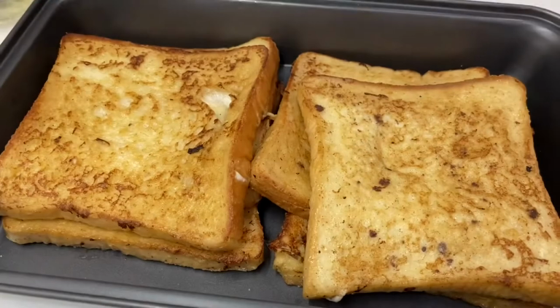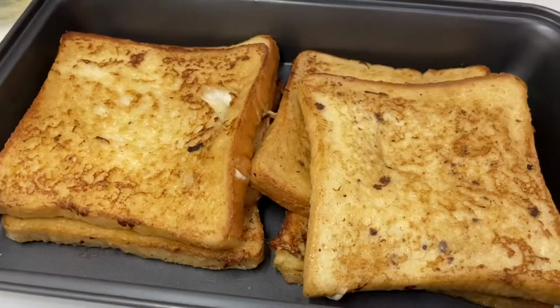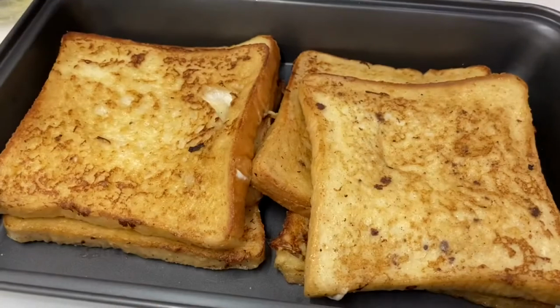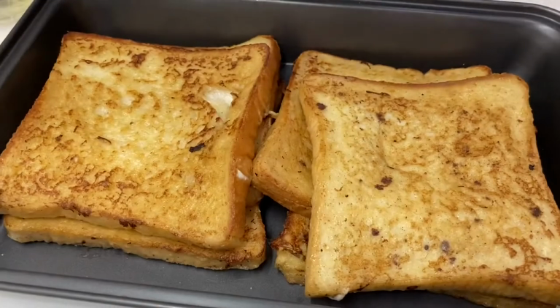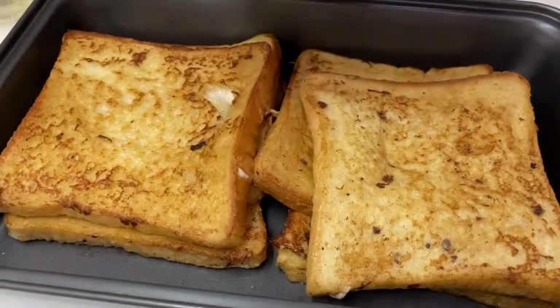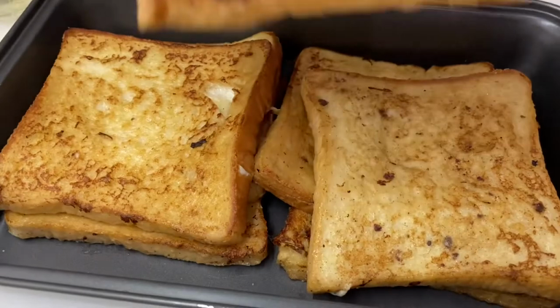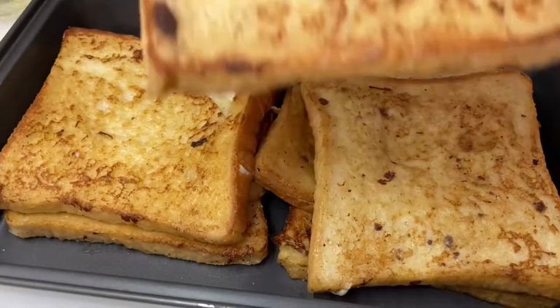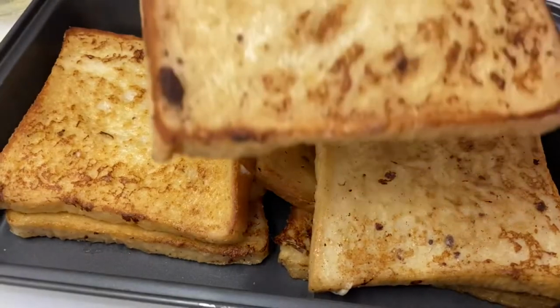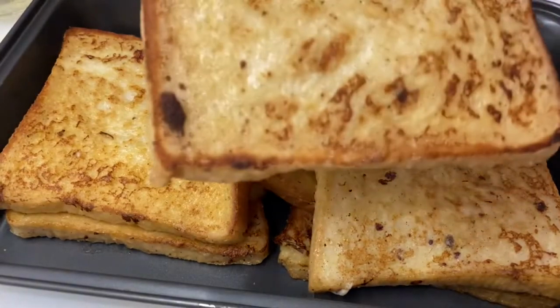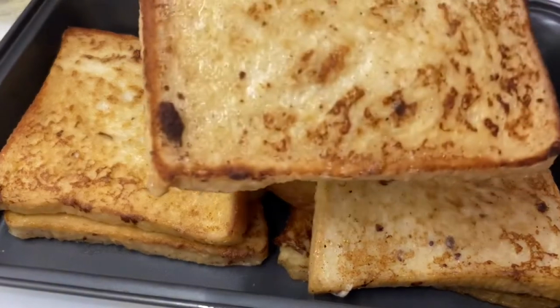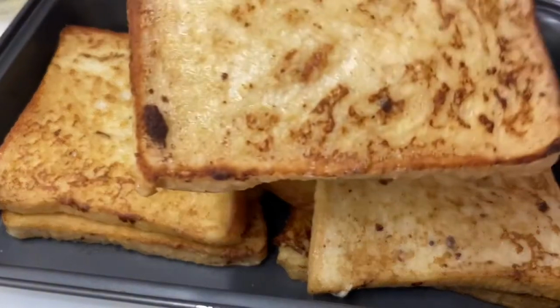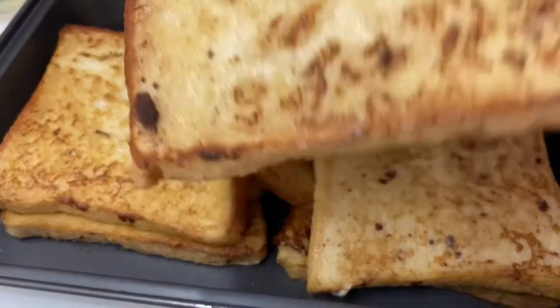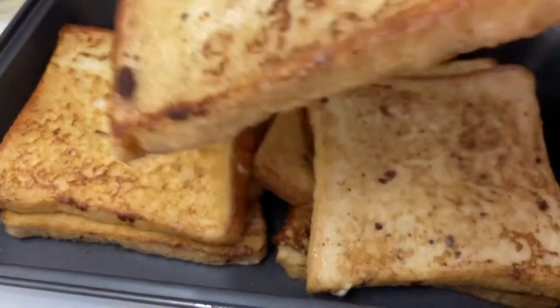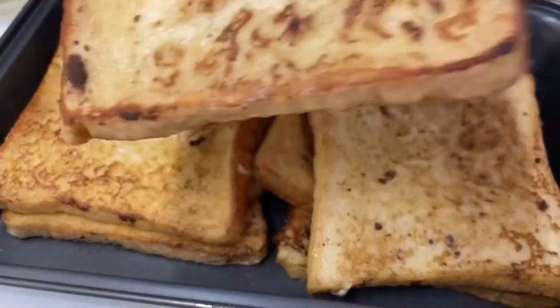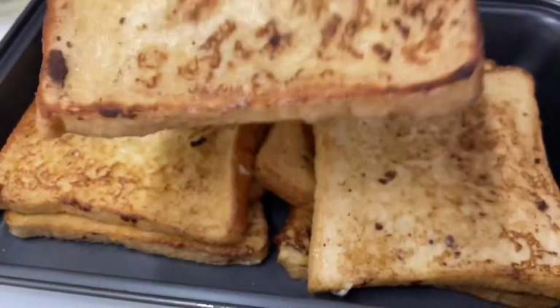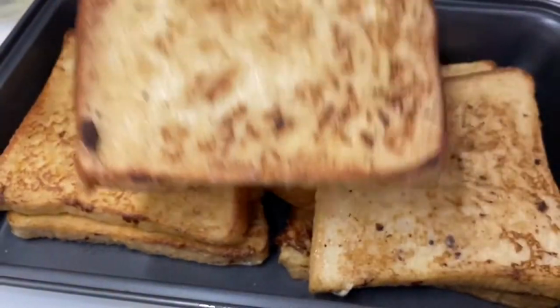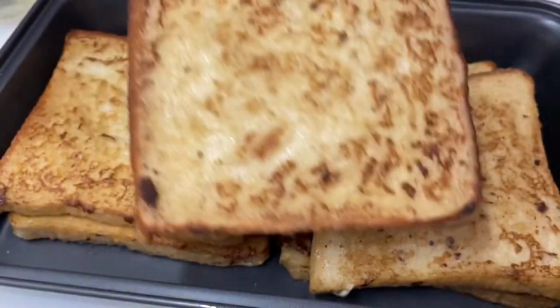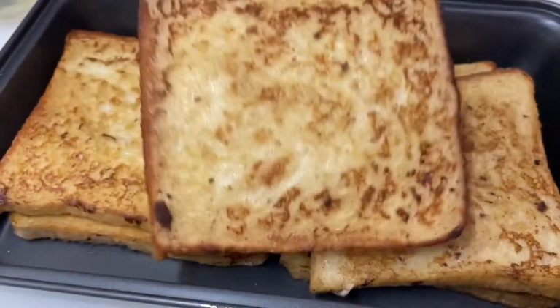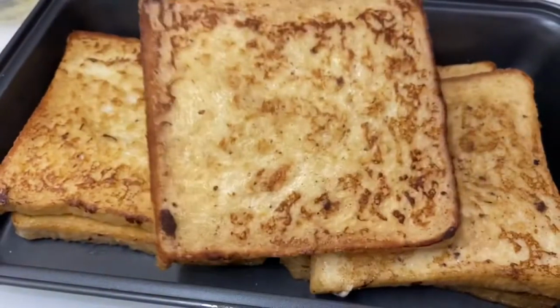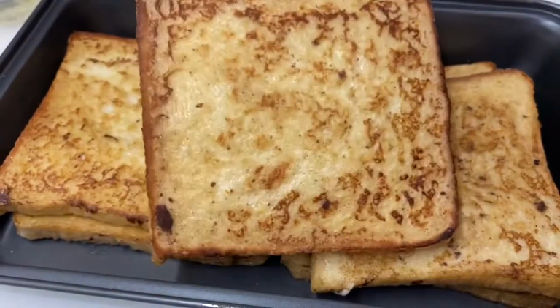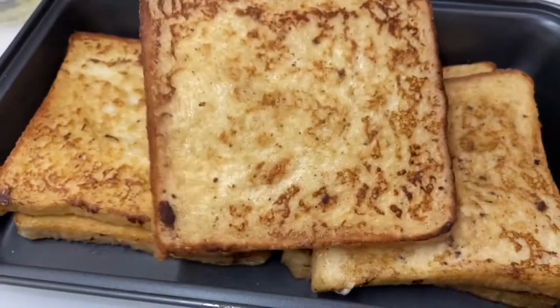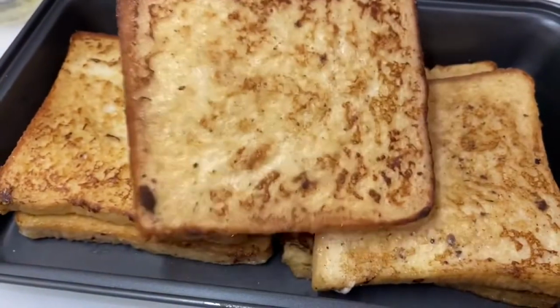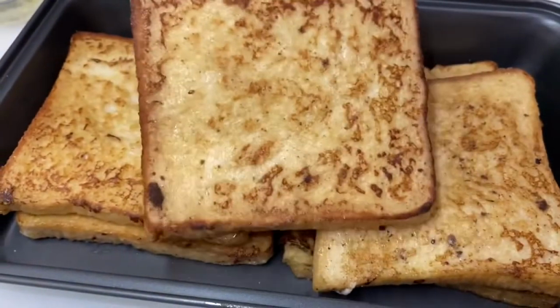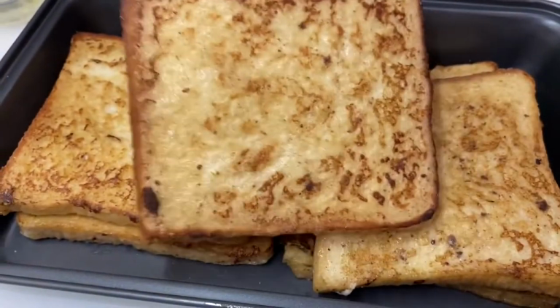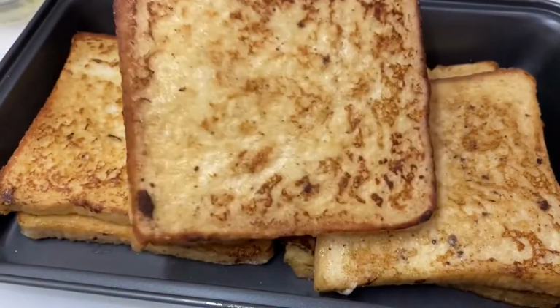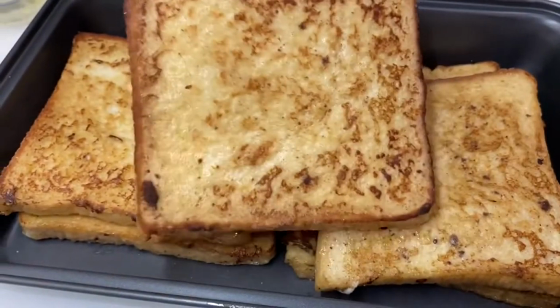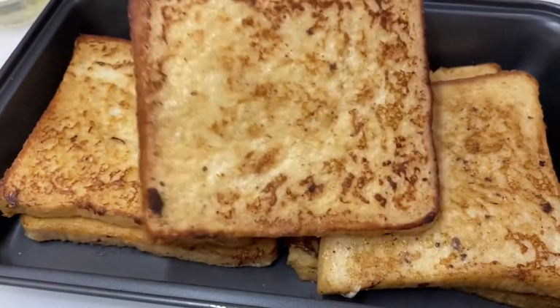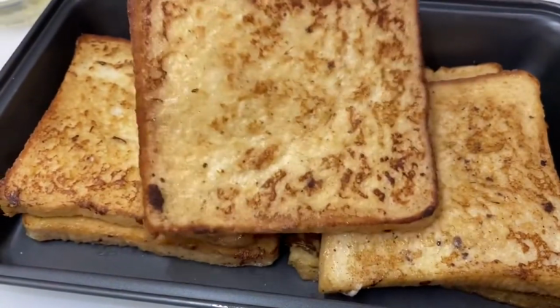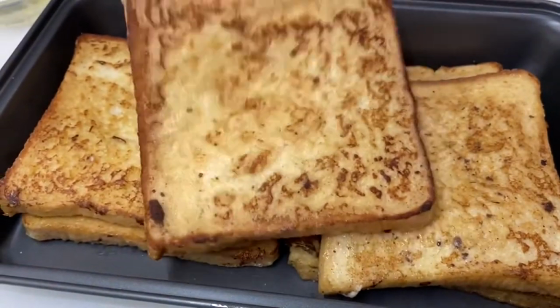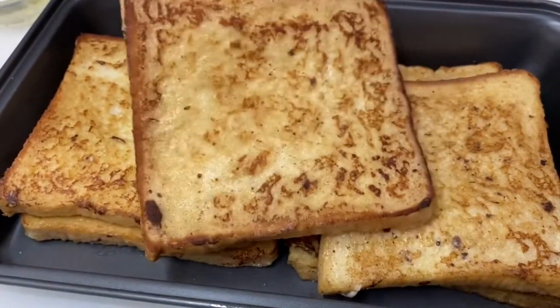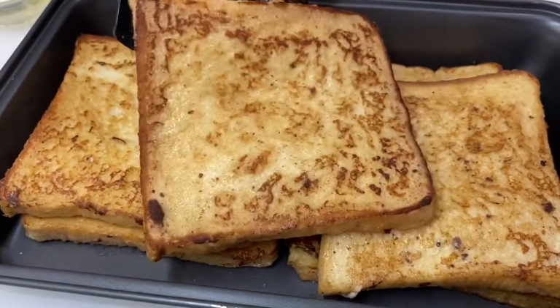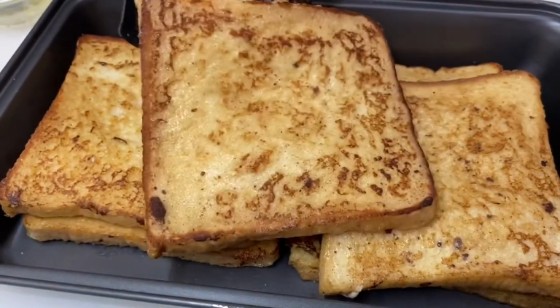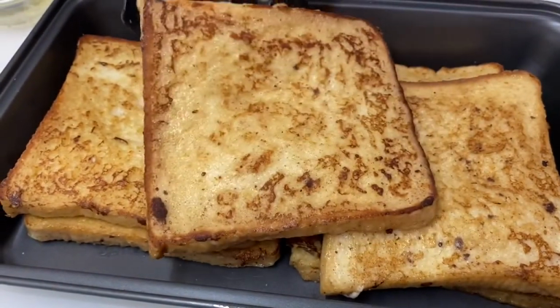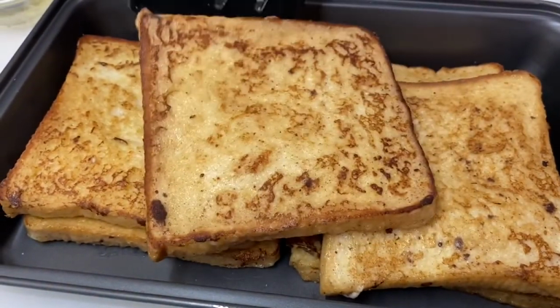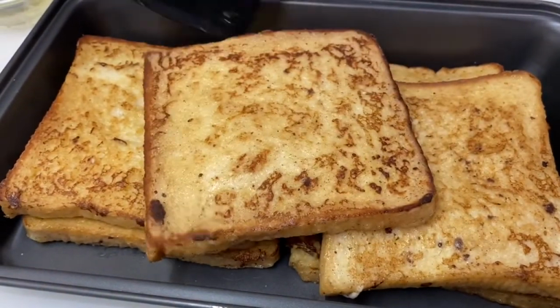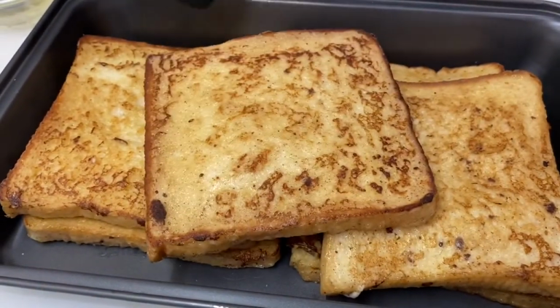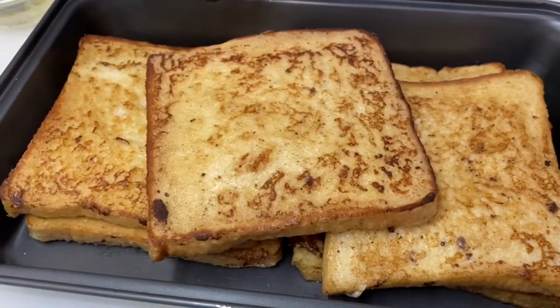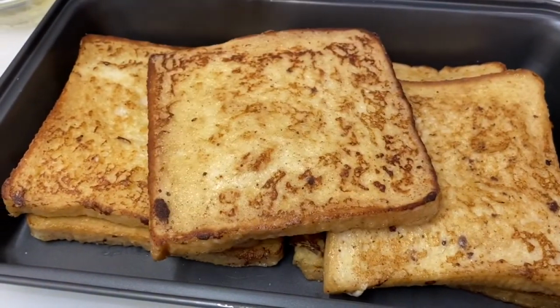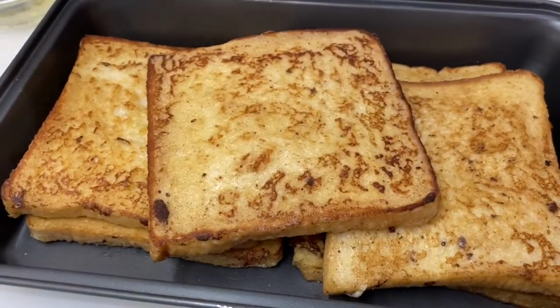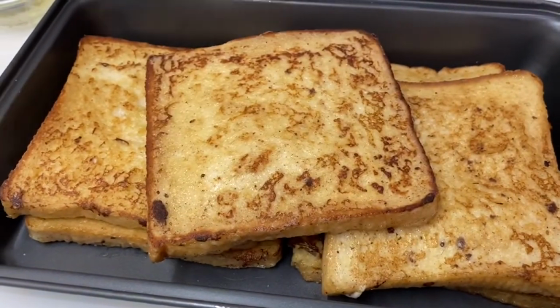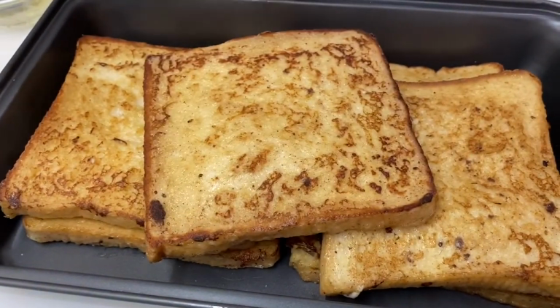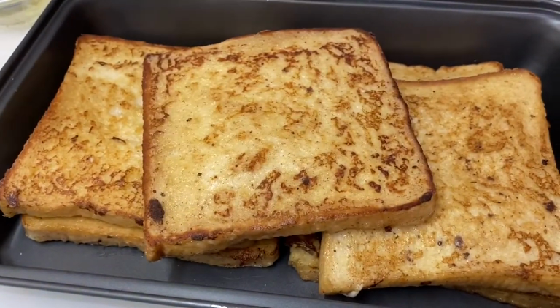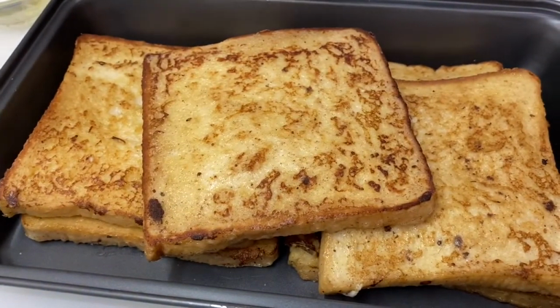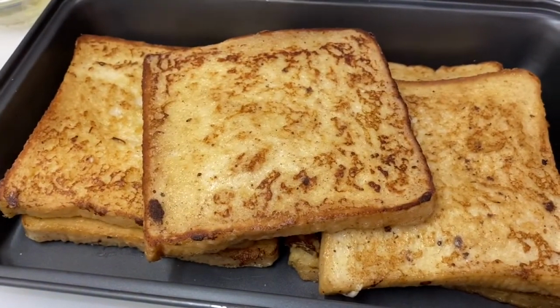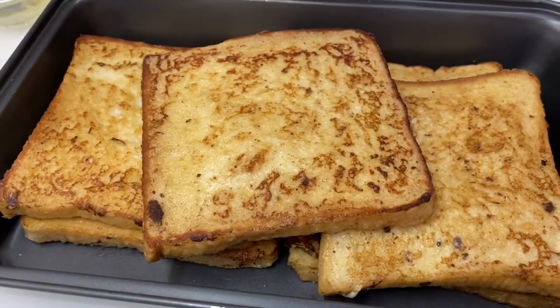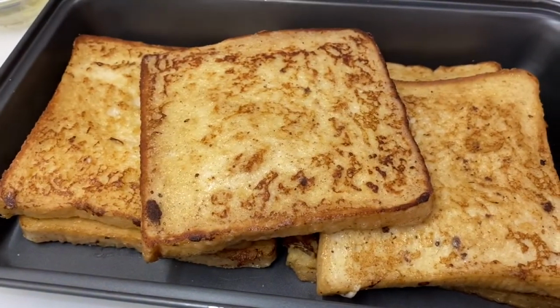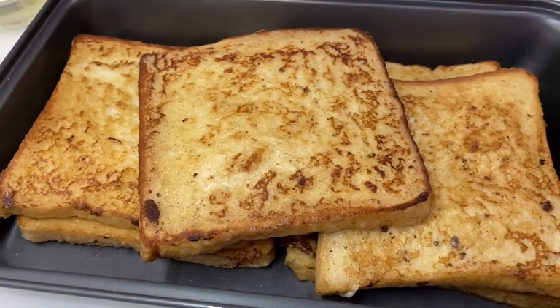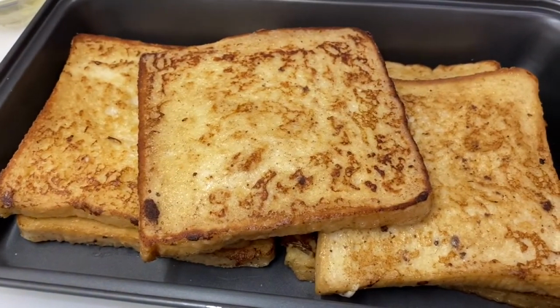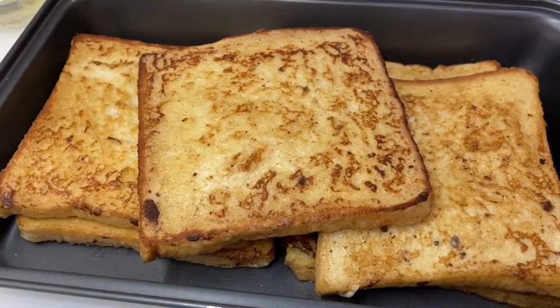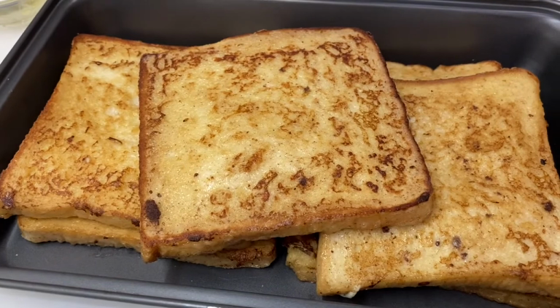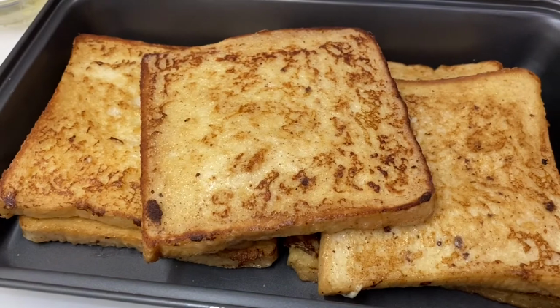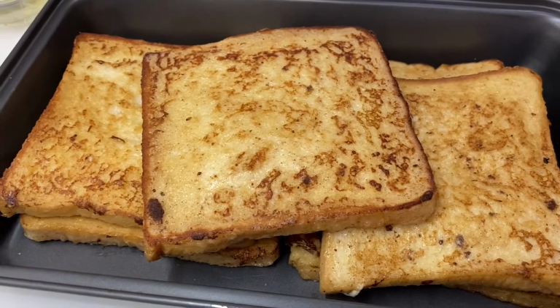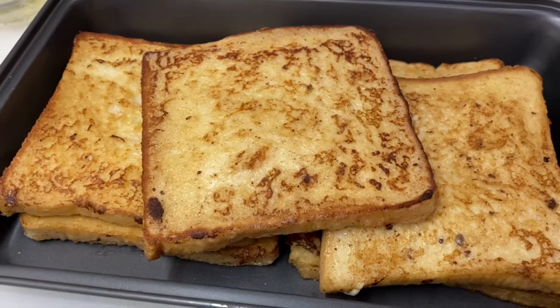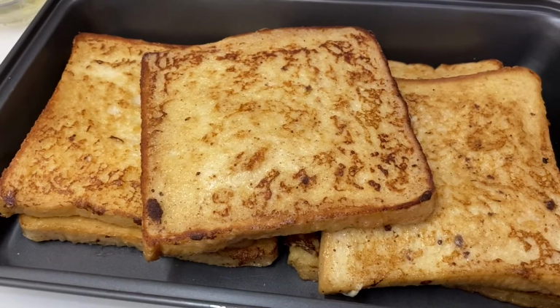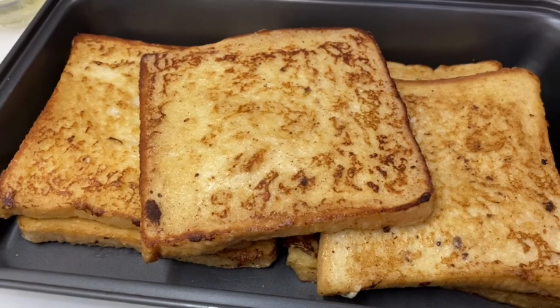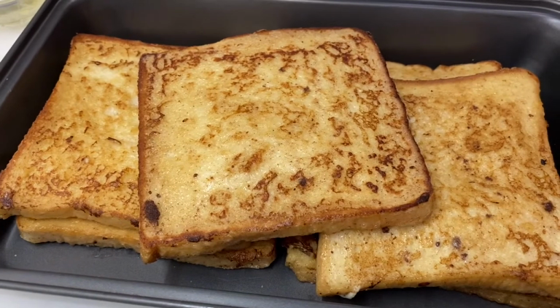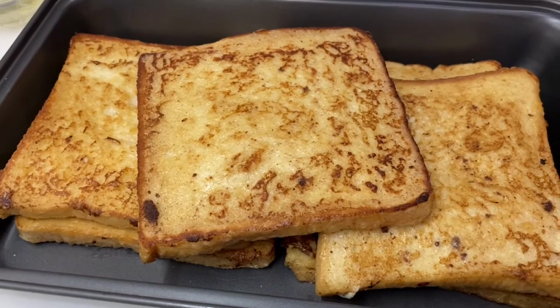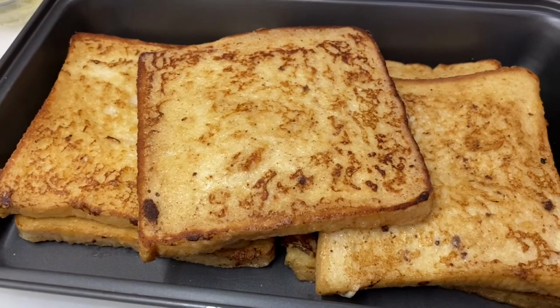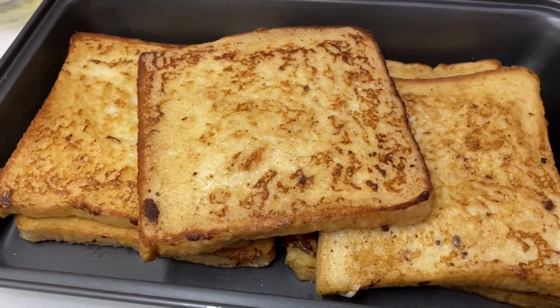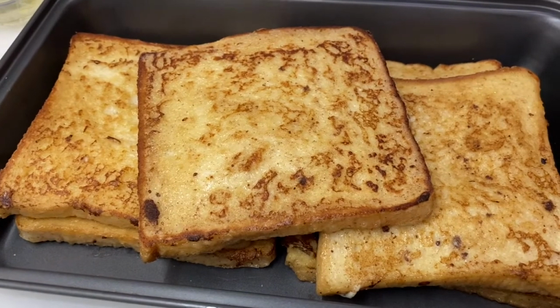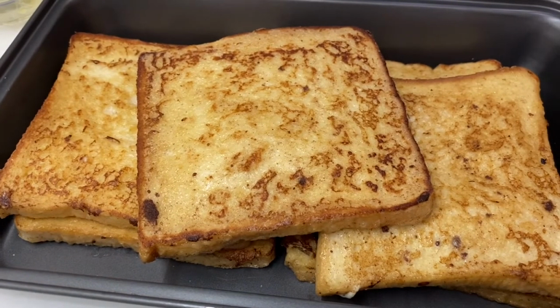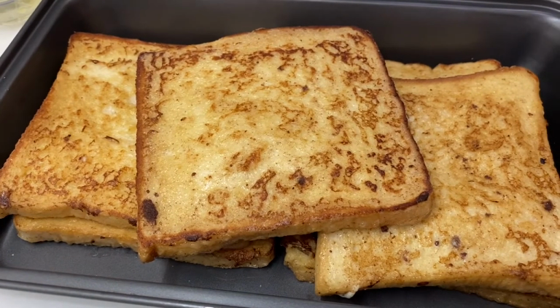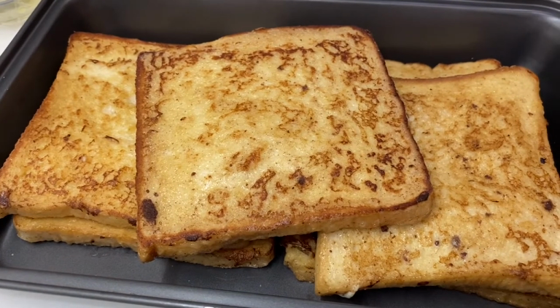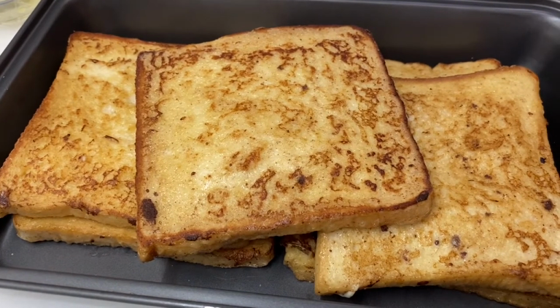Once our bread has turned brown on both sides, you can put it in a preheated oven so the bread will stay warm and not be too soggy.